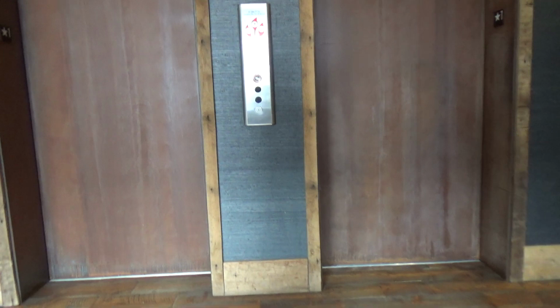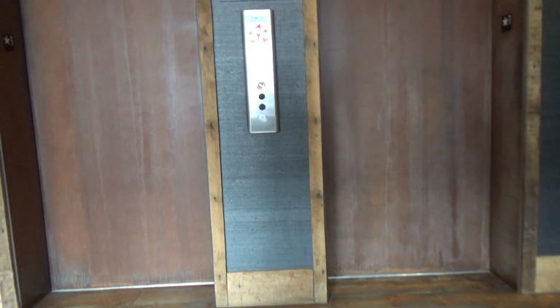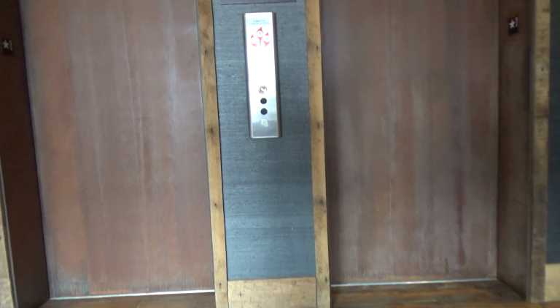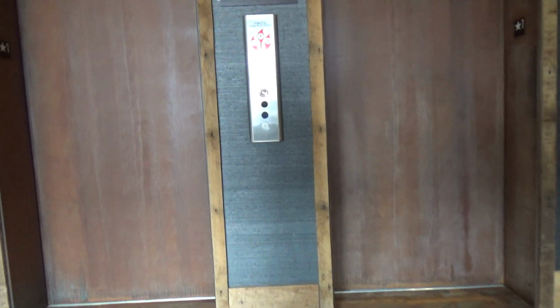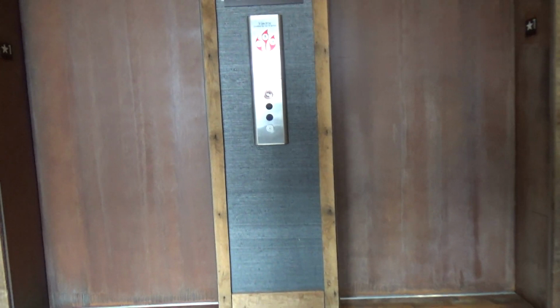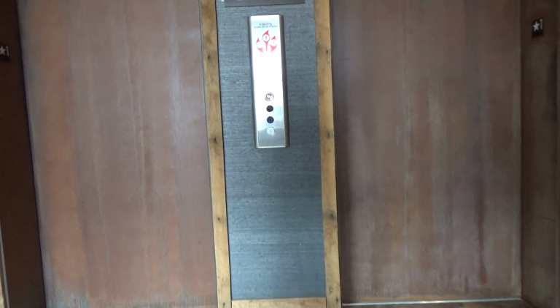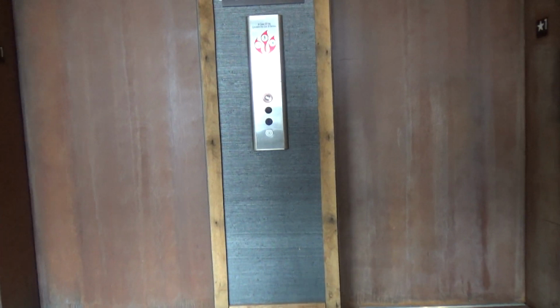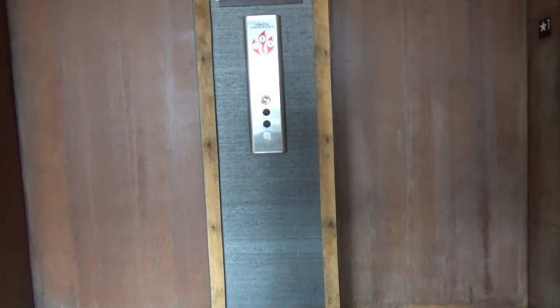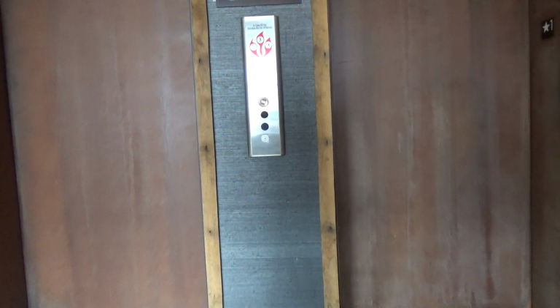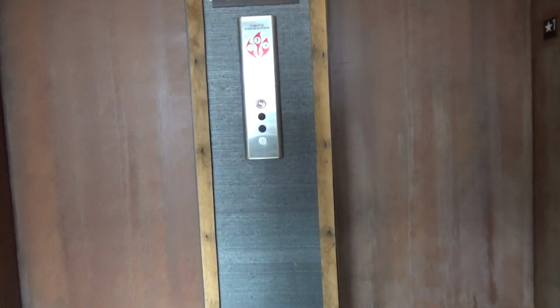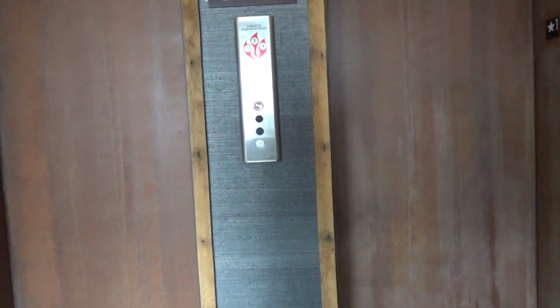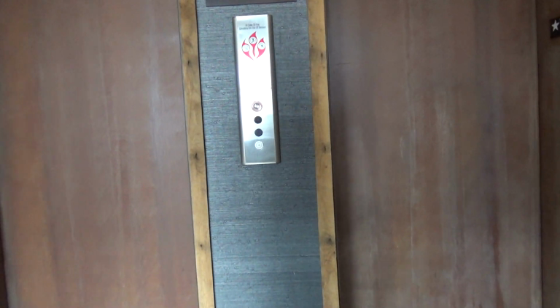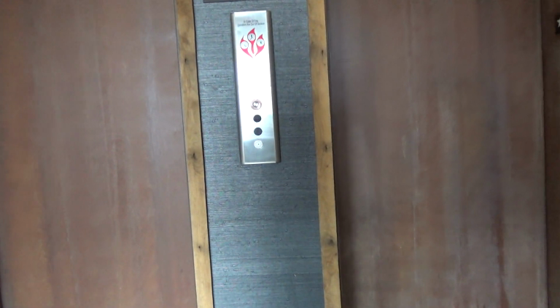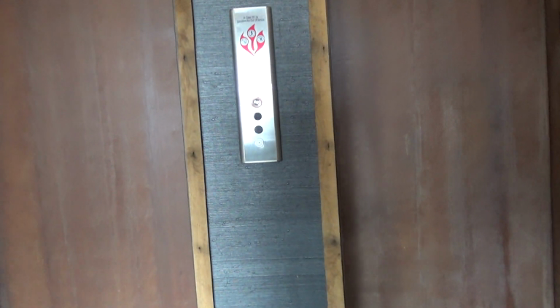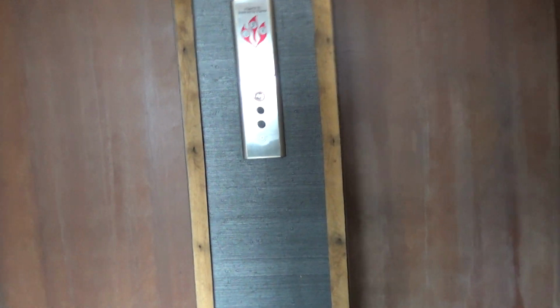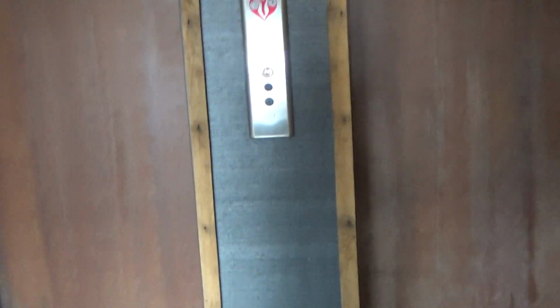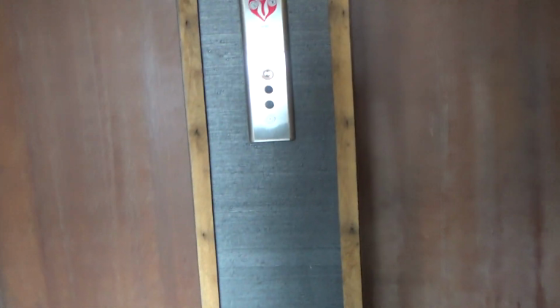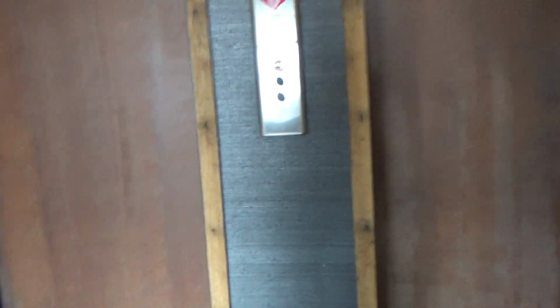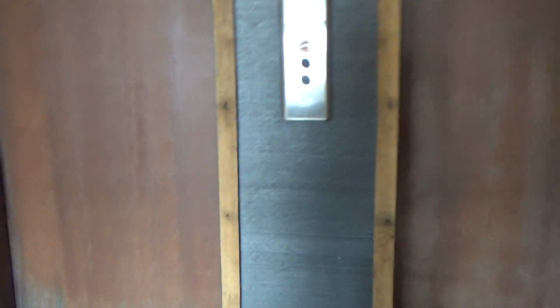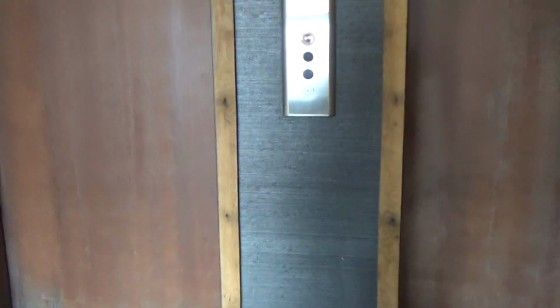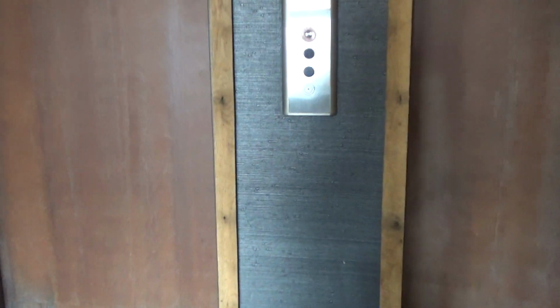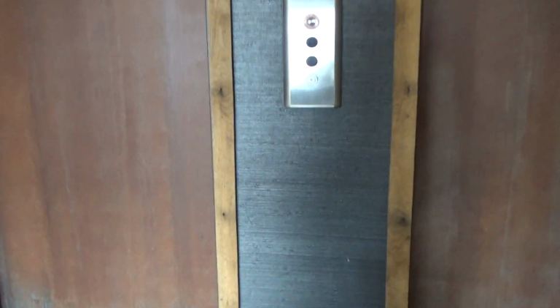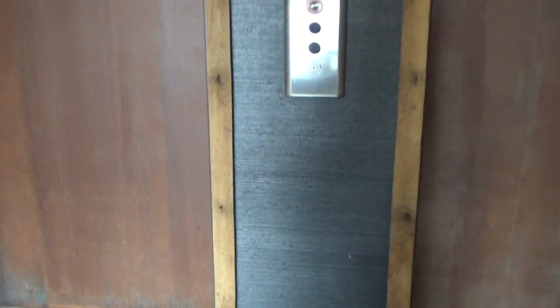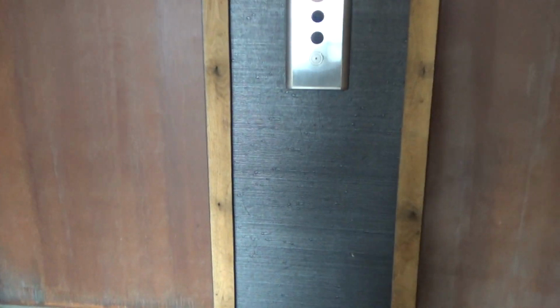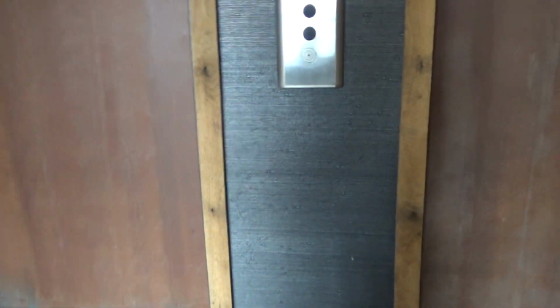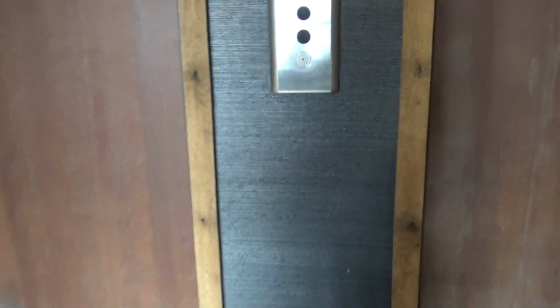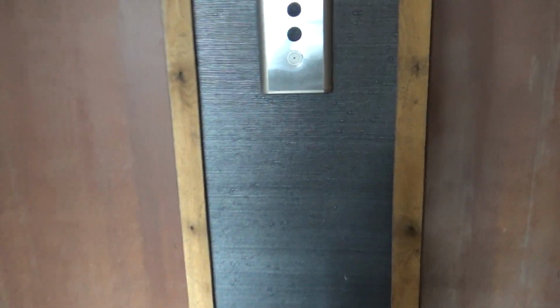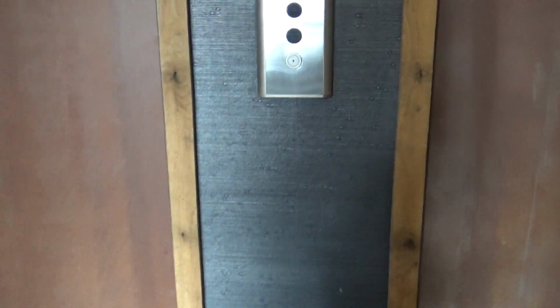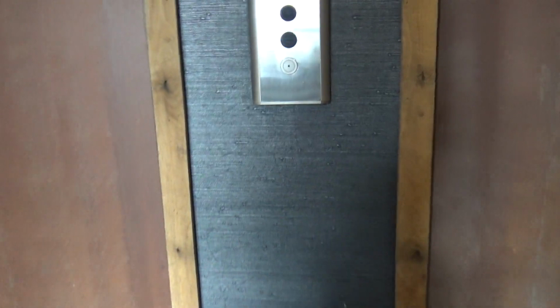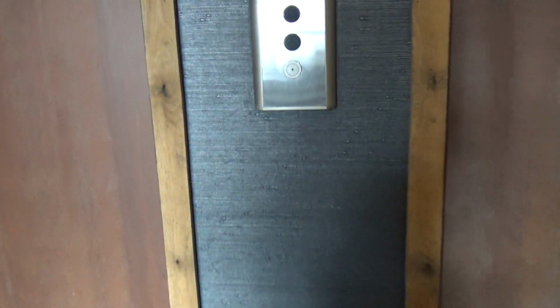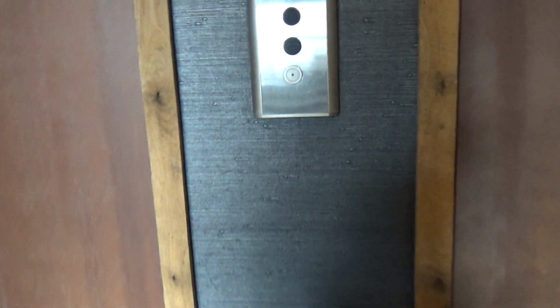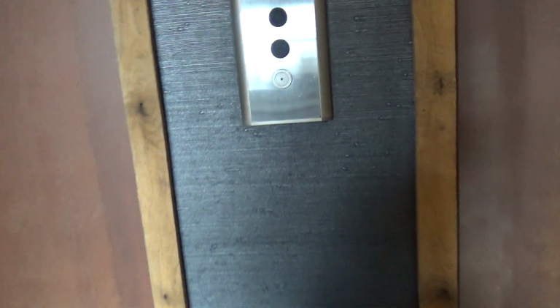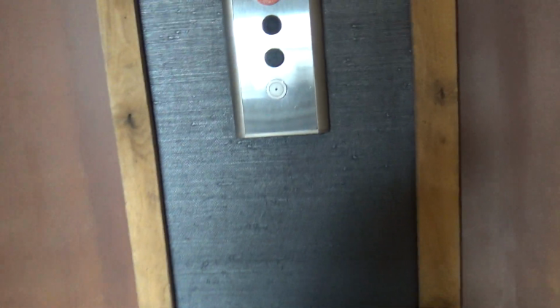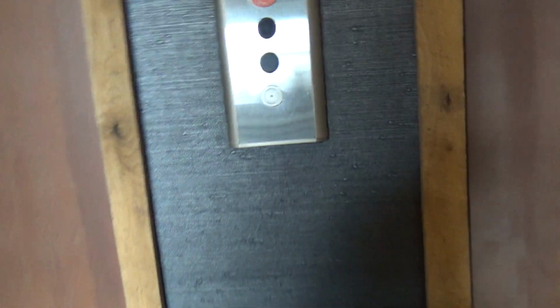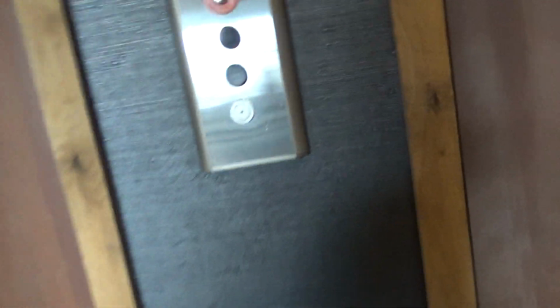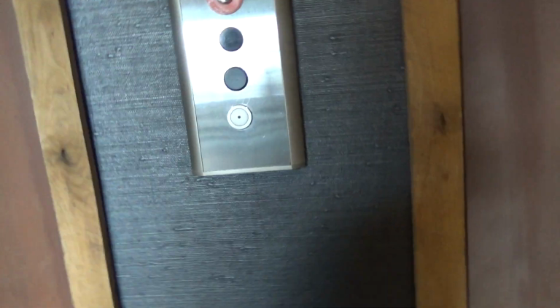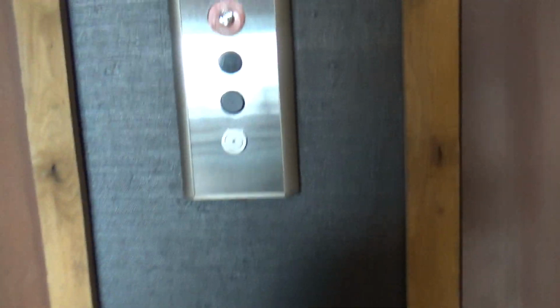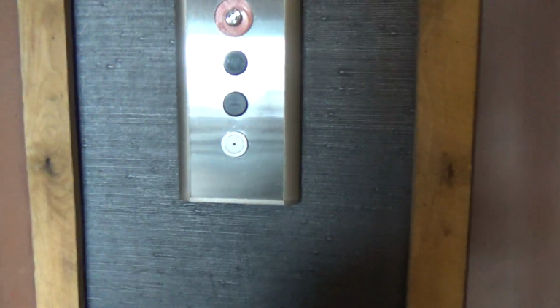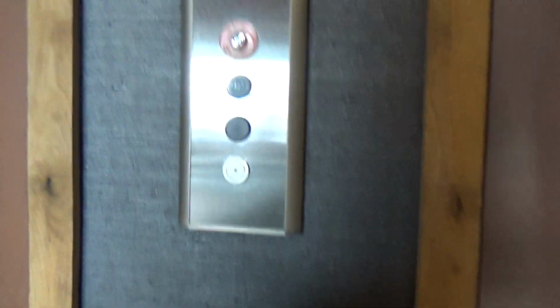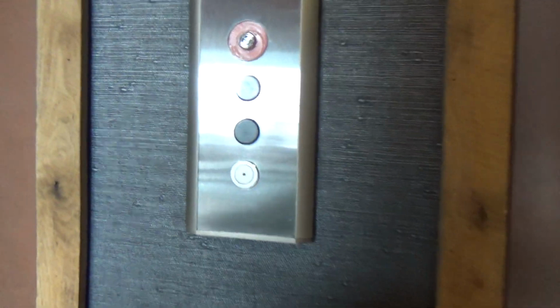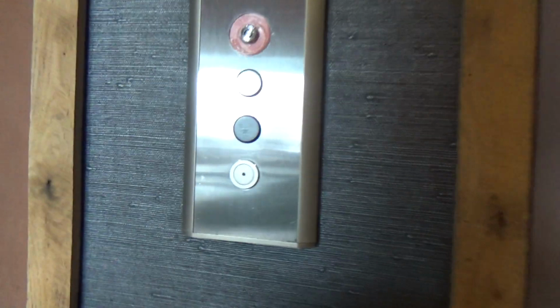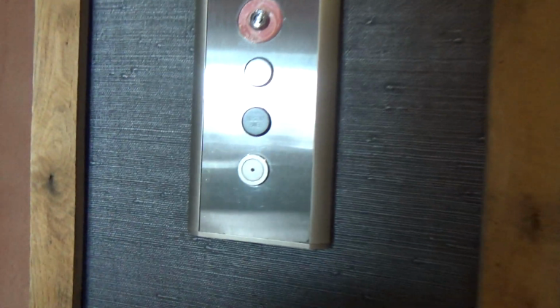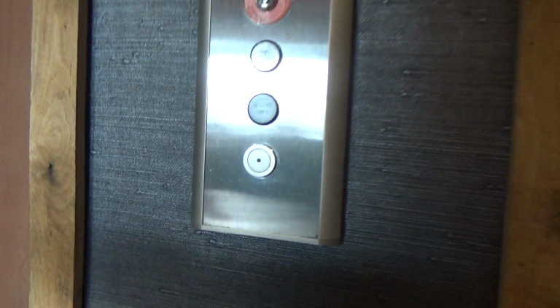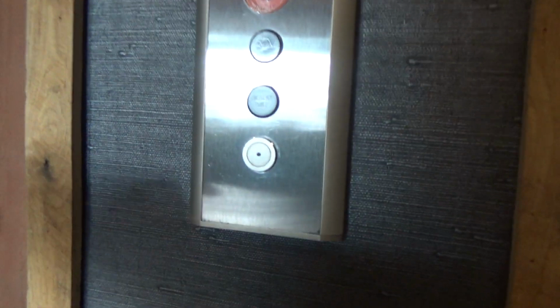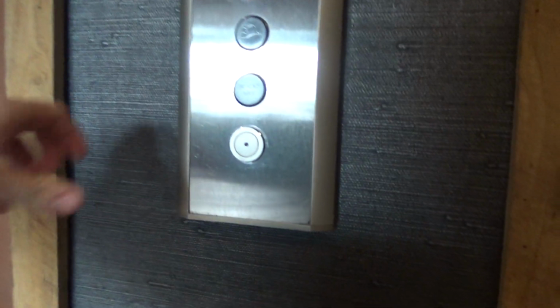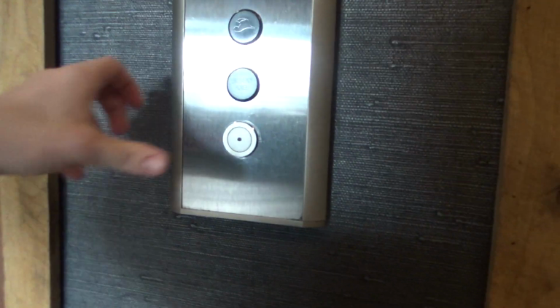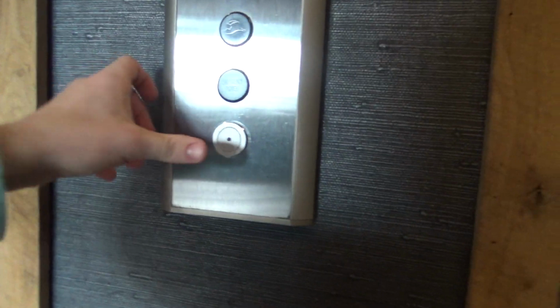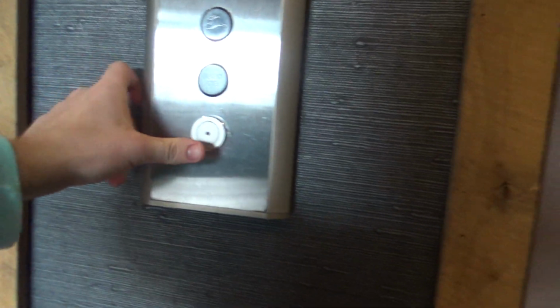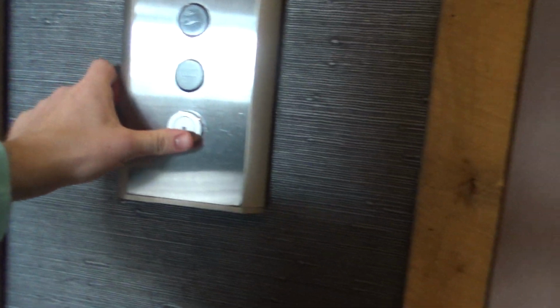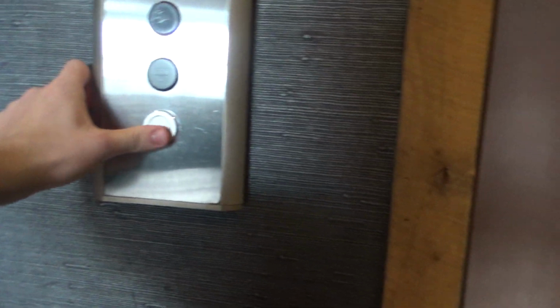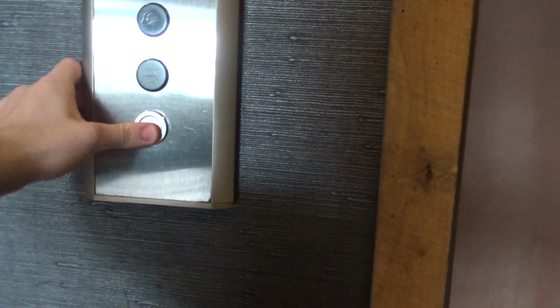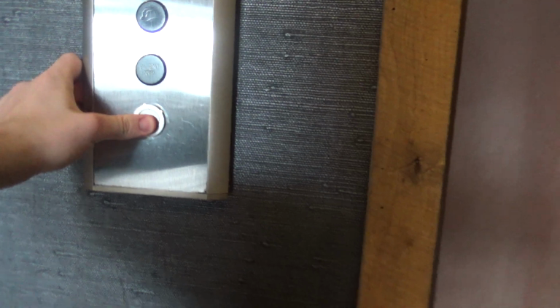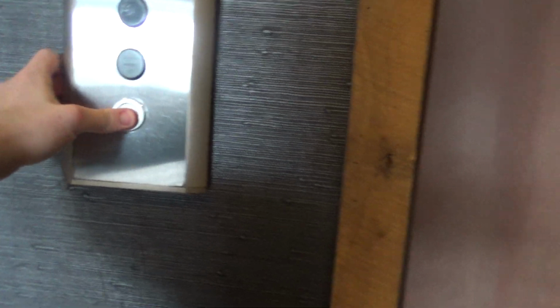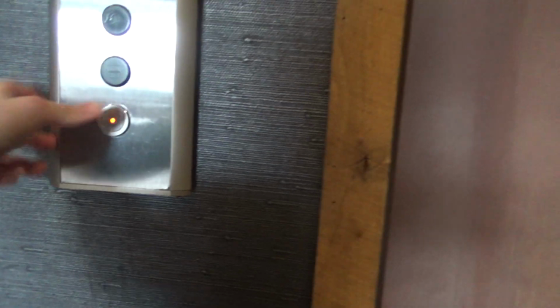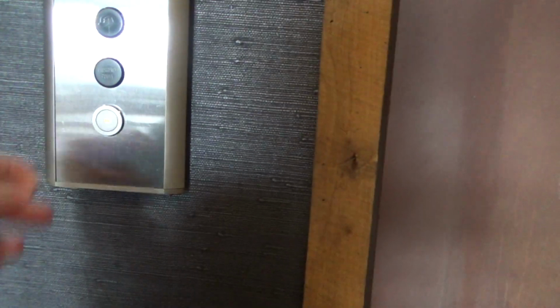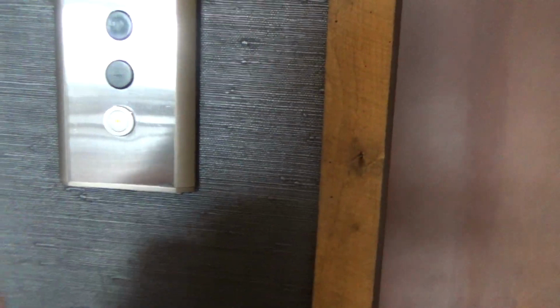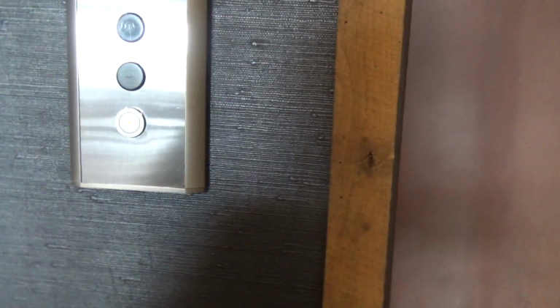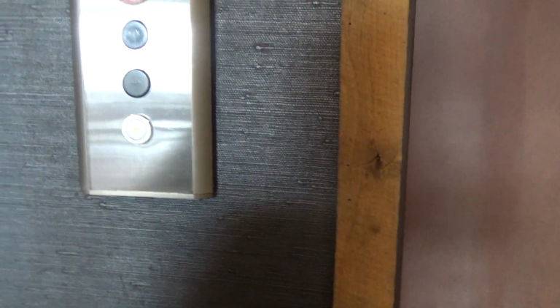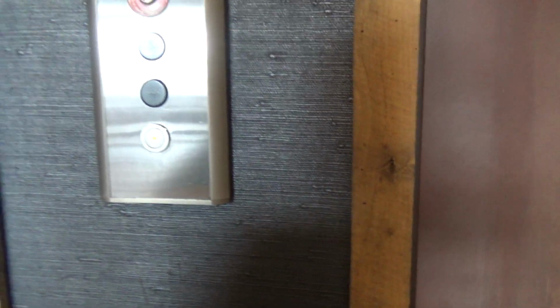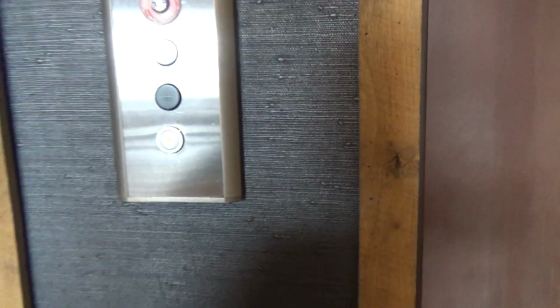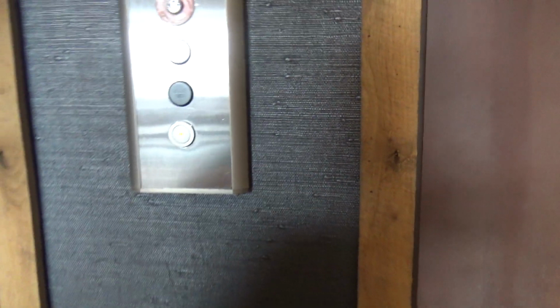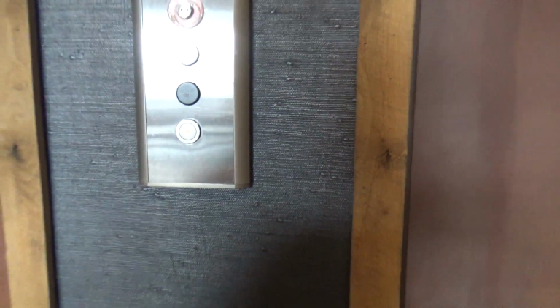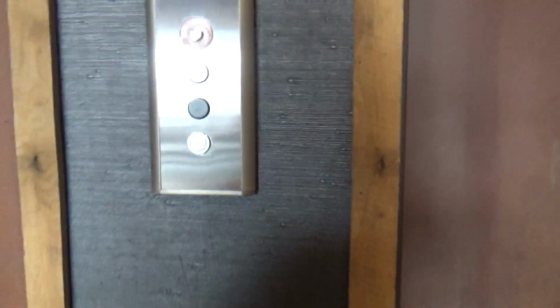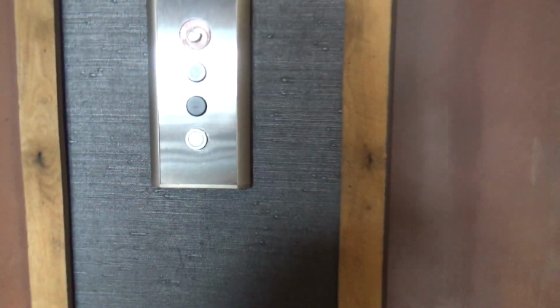We are here at the Ironworks Hotel here in Indy, and we have some Kone Elevators here to ride.